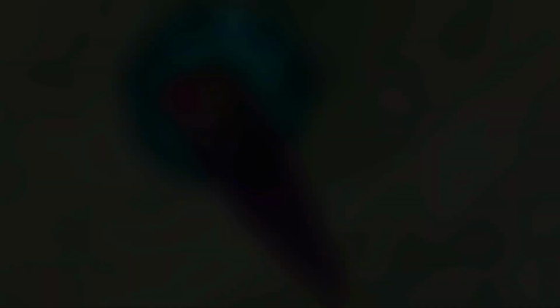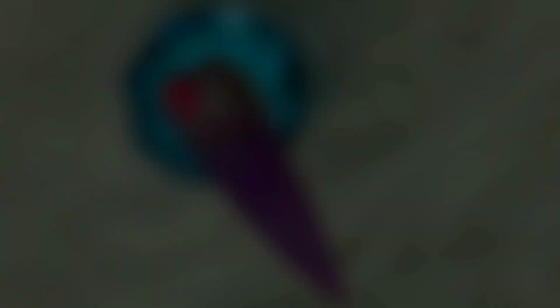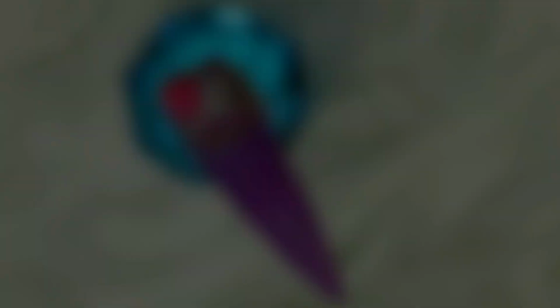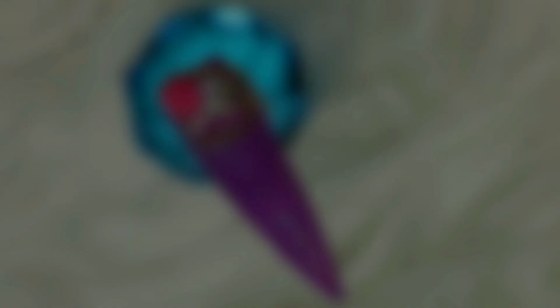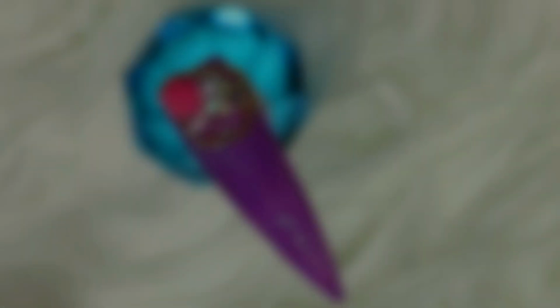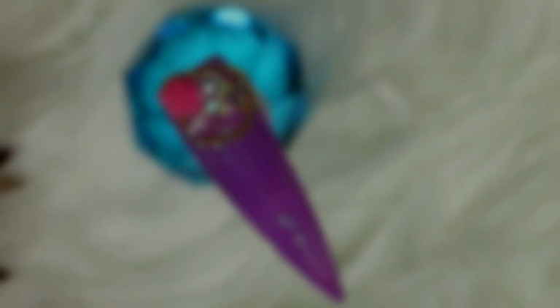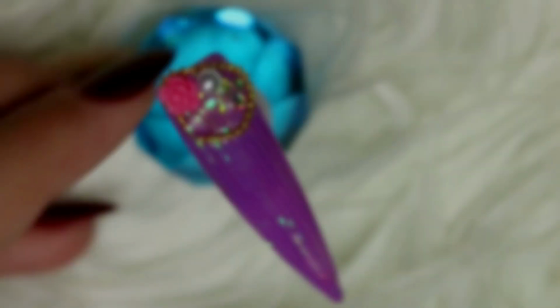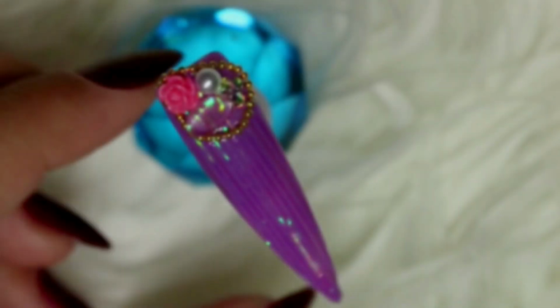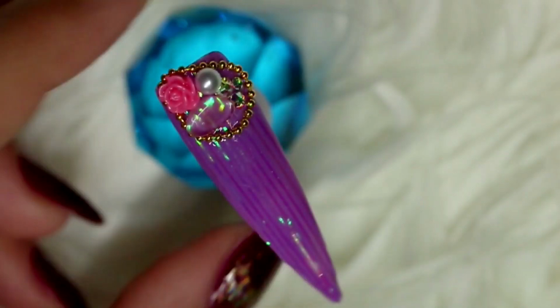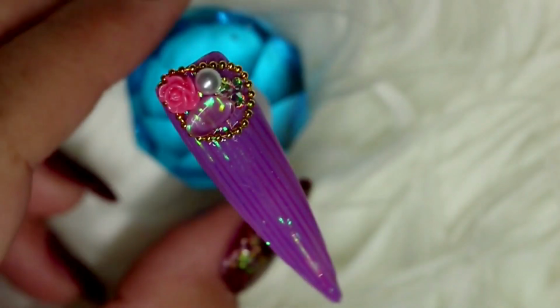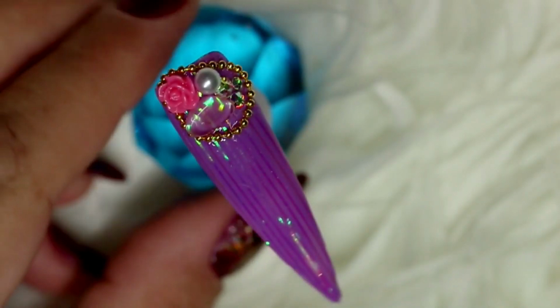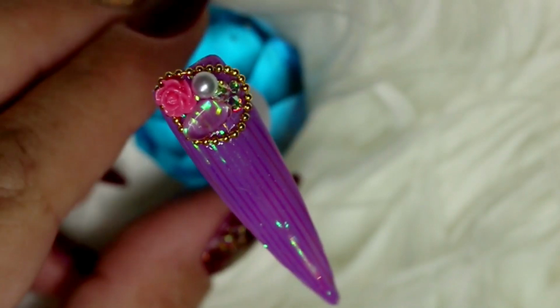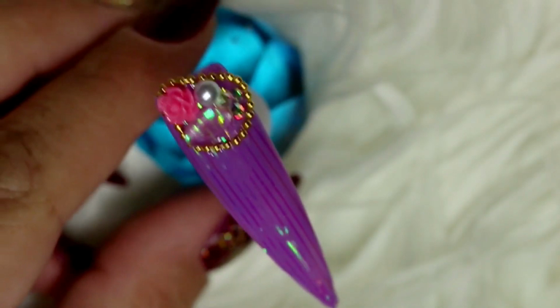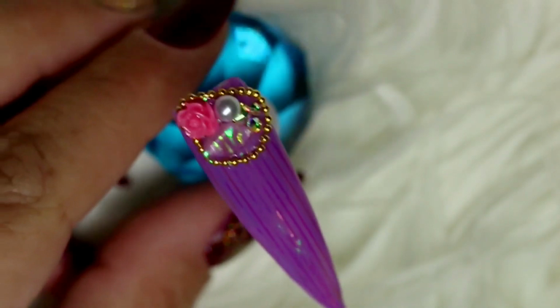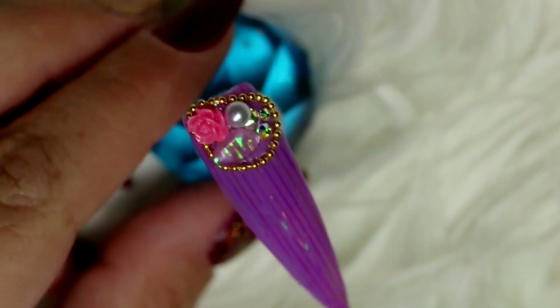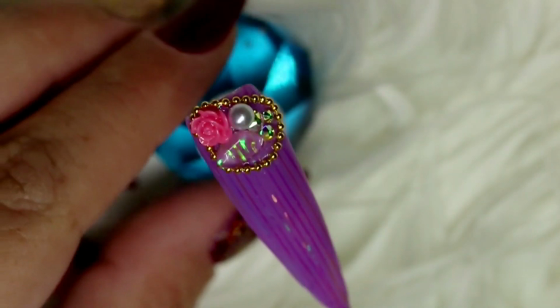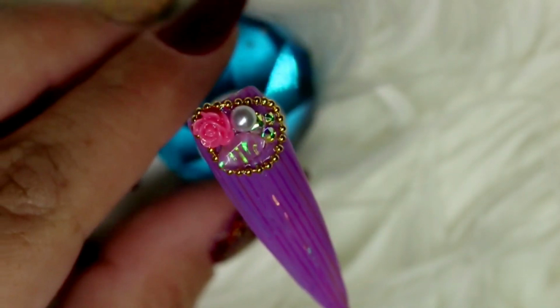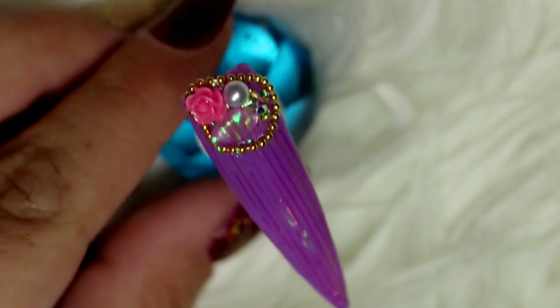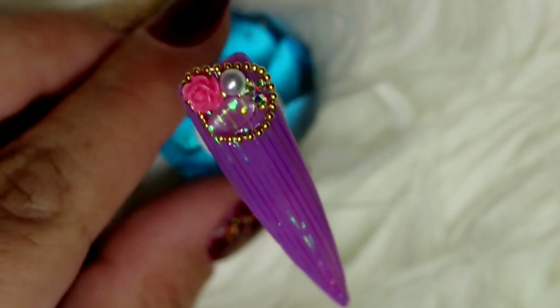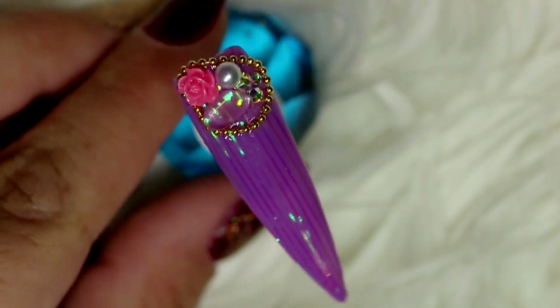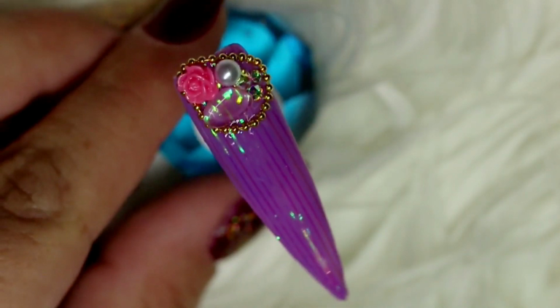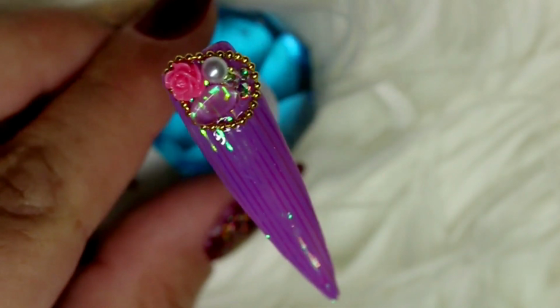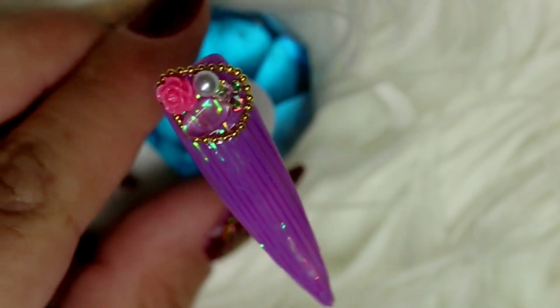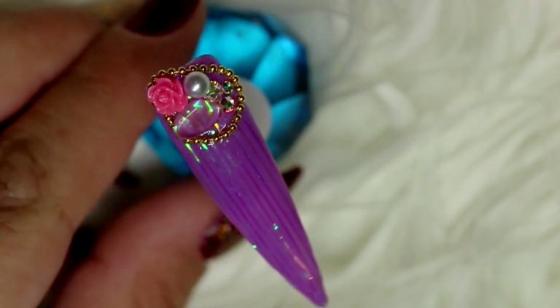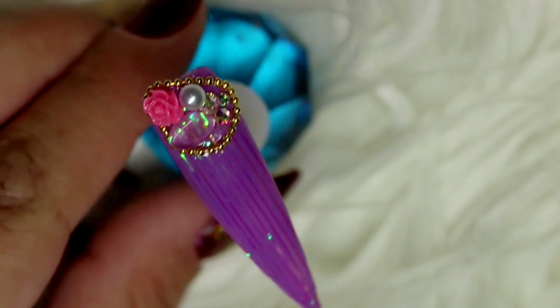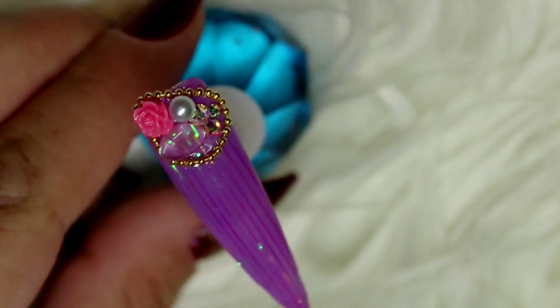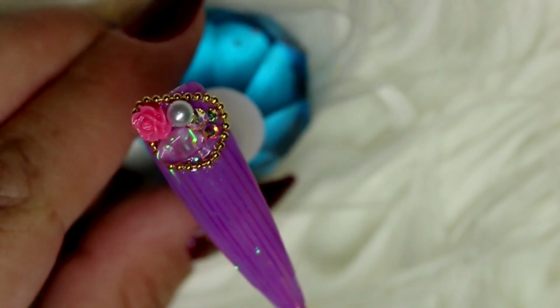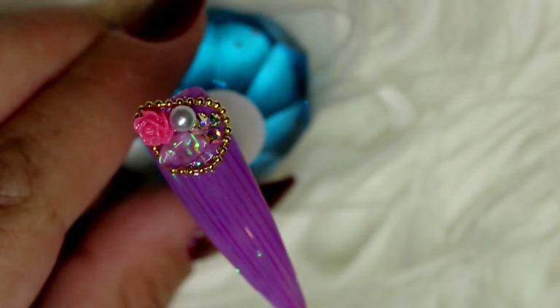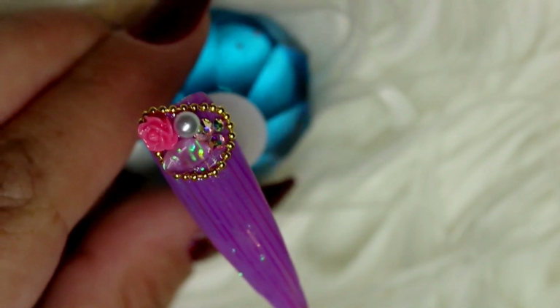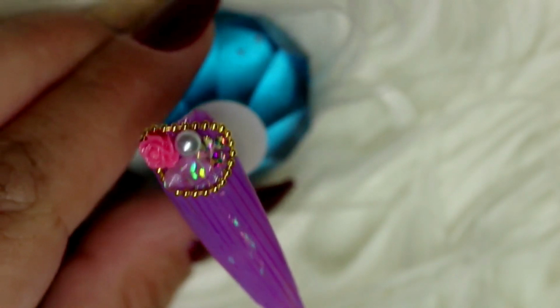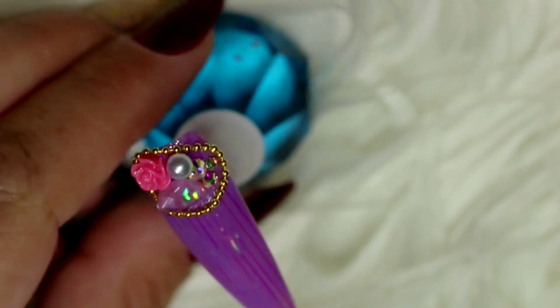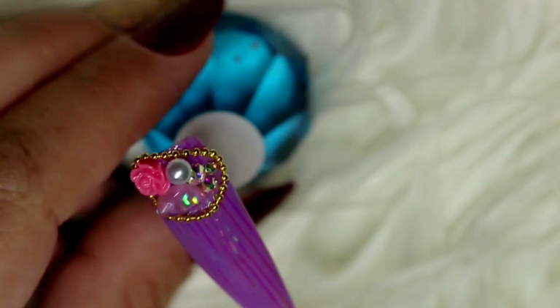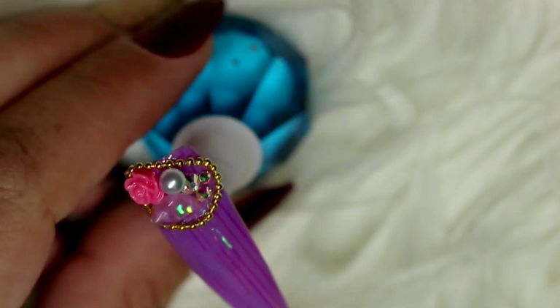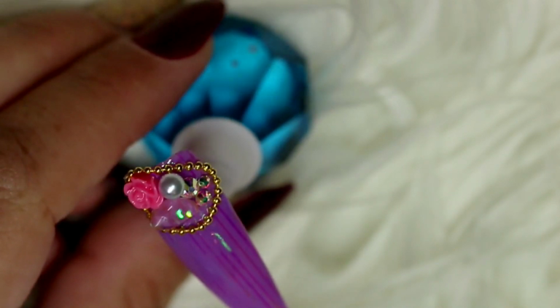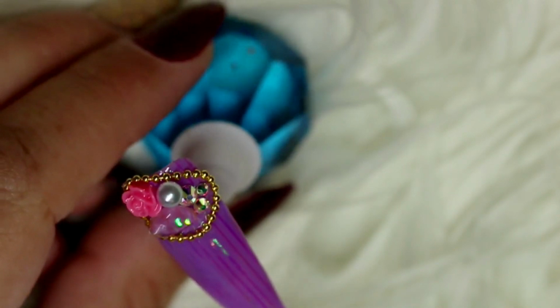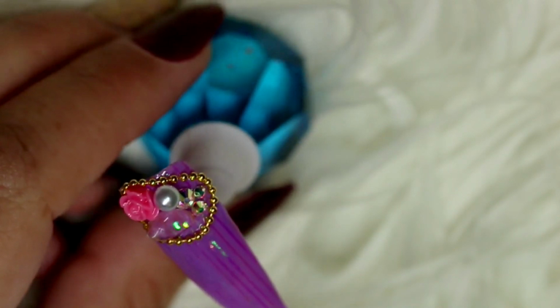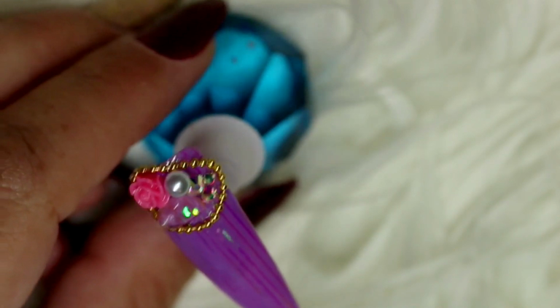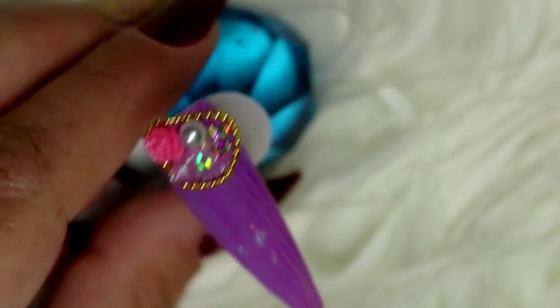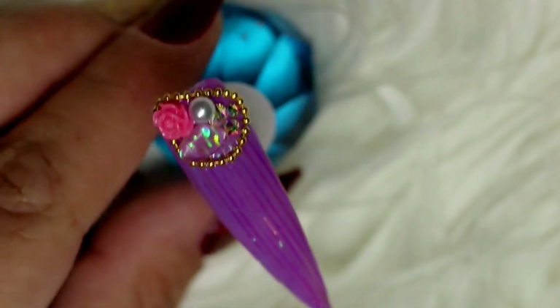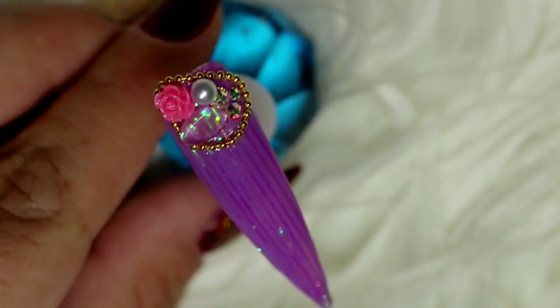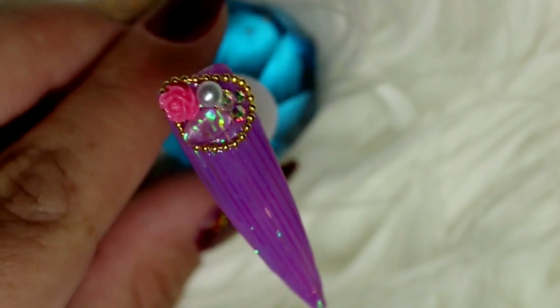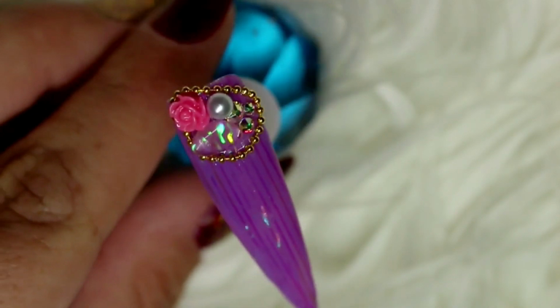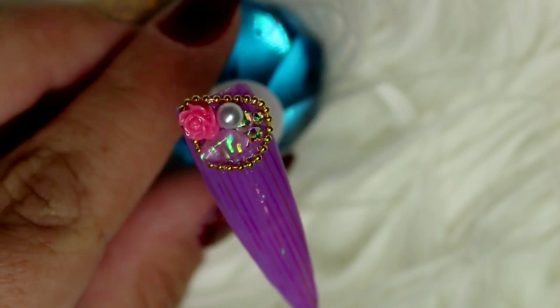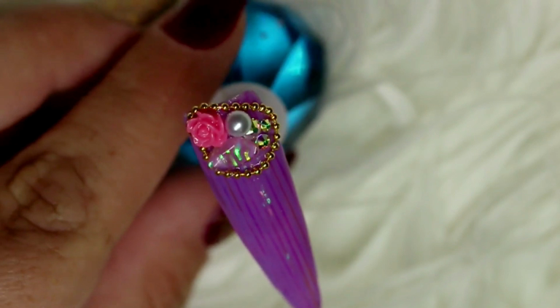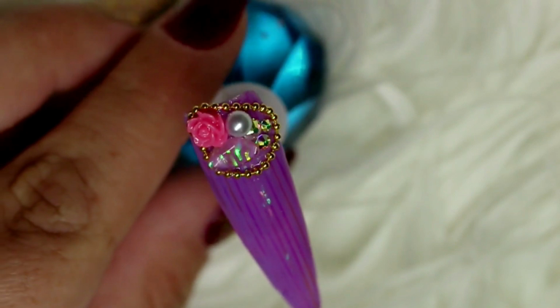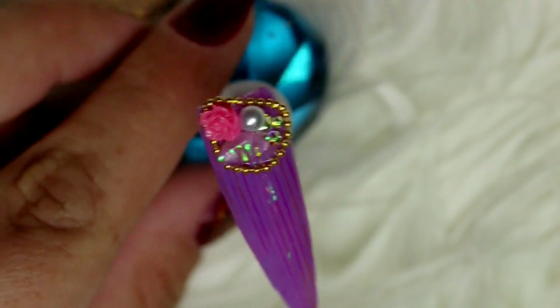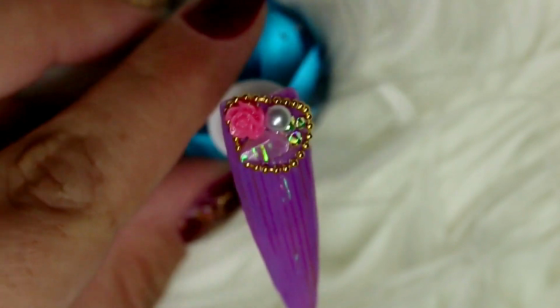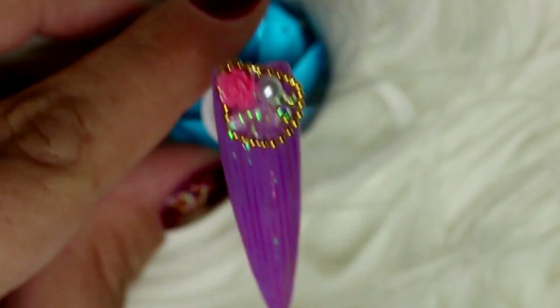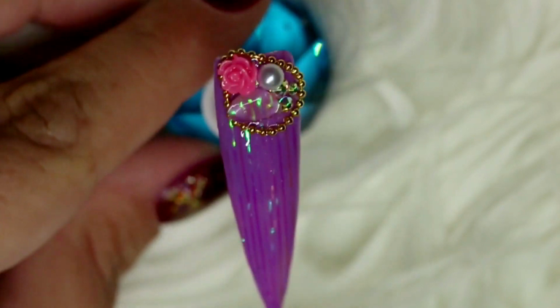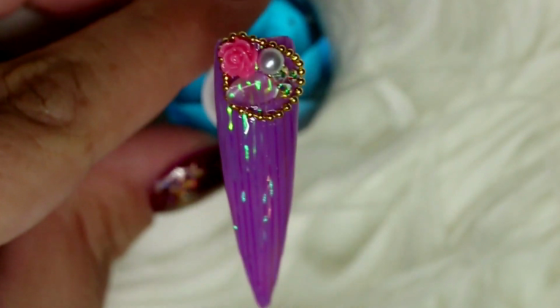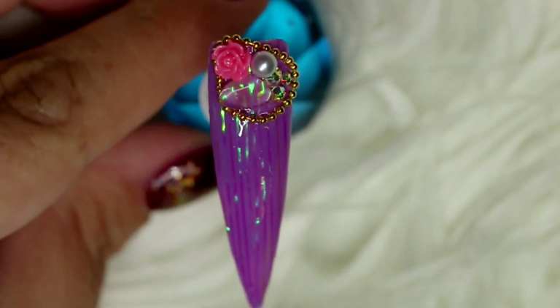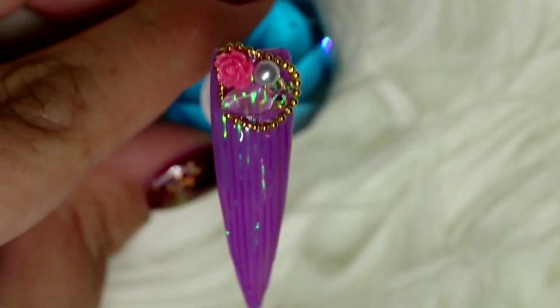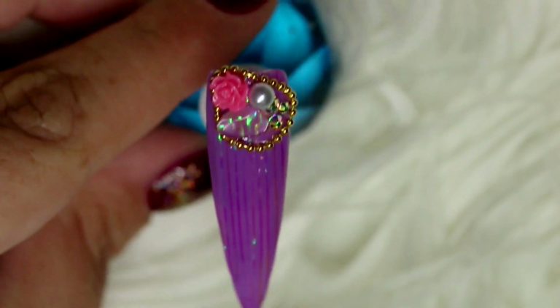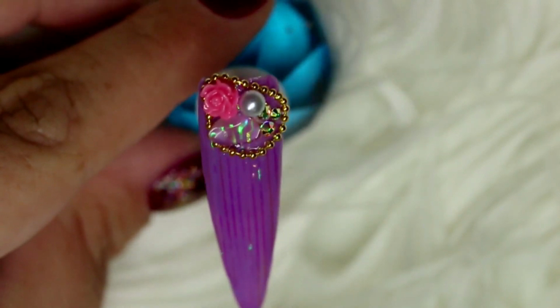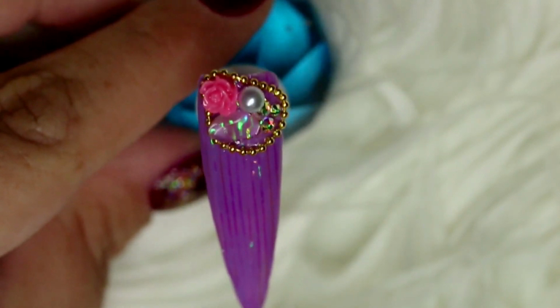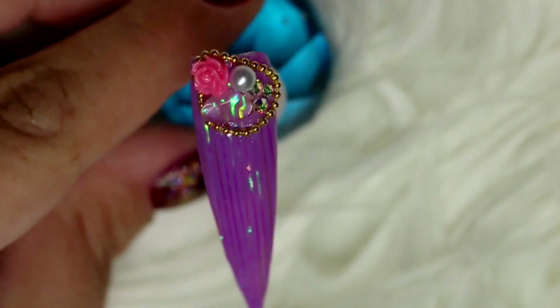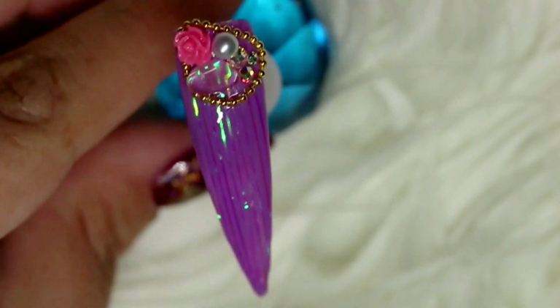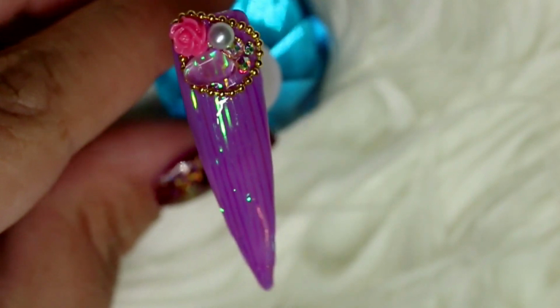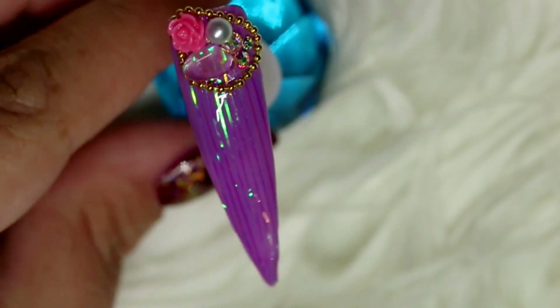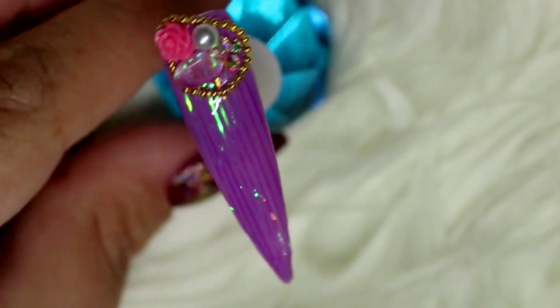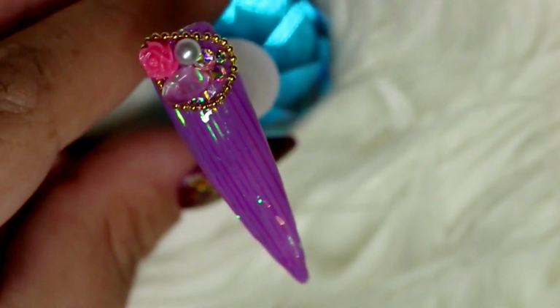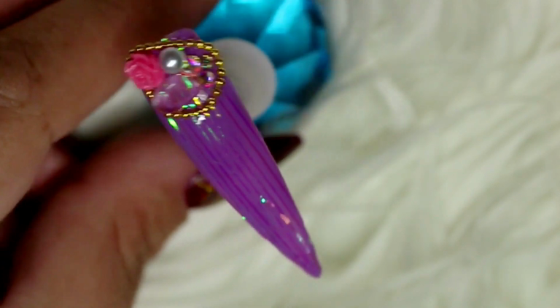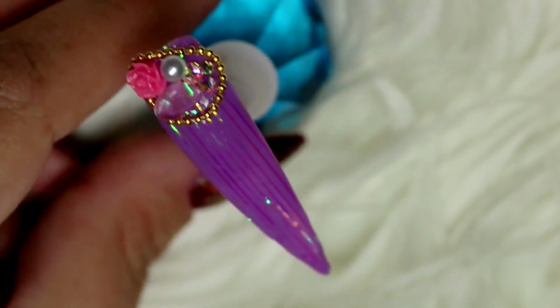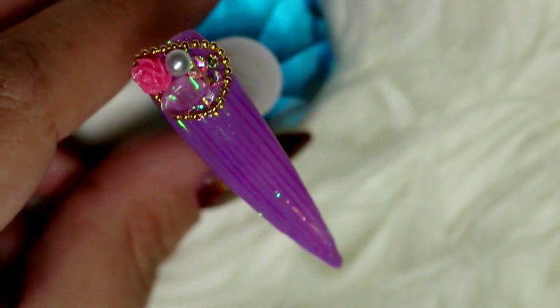And here is design number two — I really love how this one turned out. Let me know what your favourite is down in the comment section below.